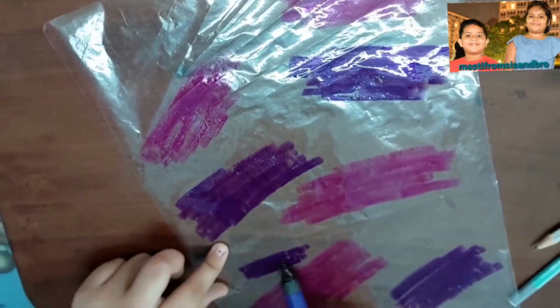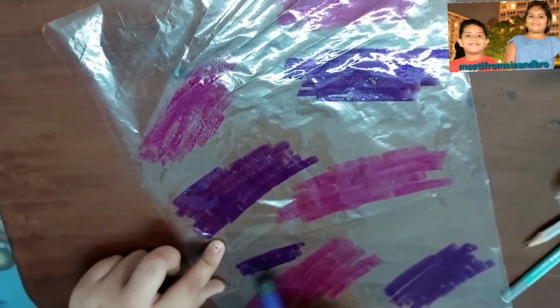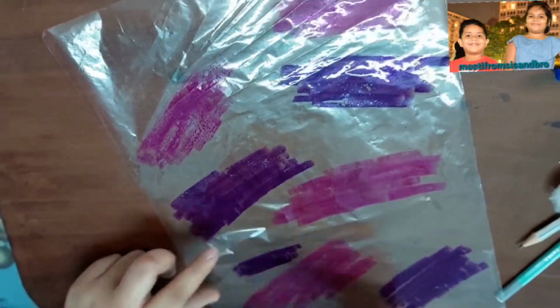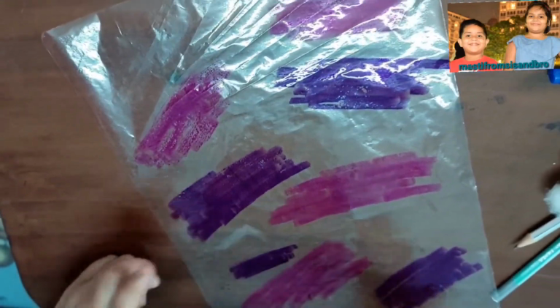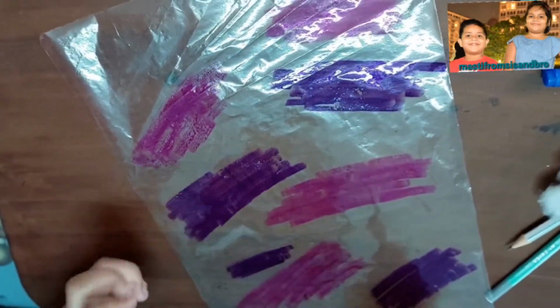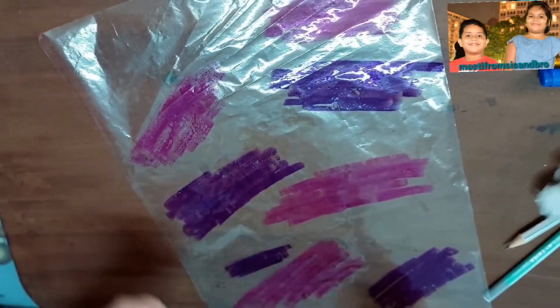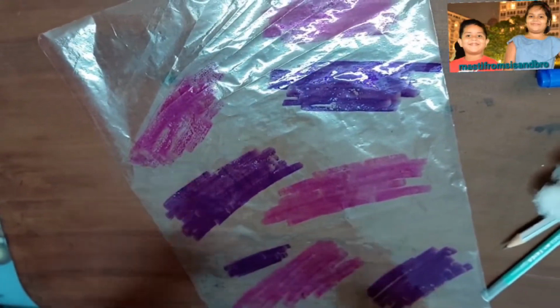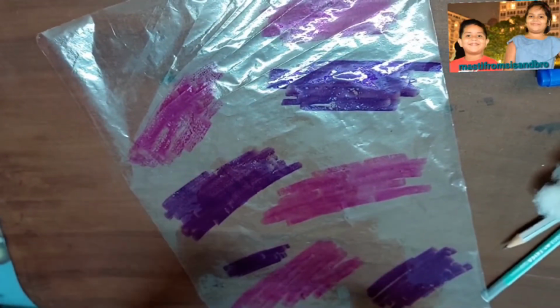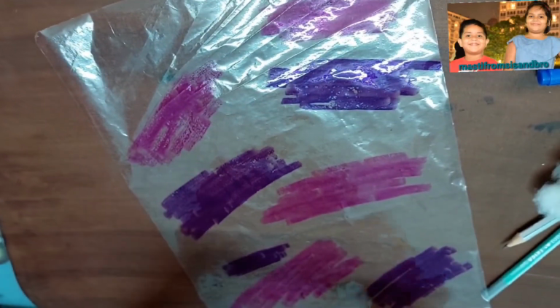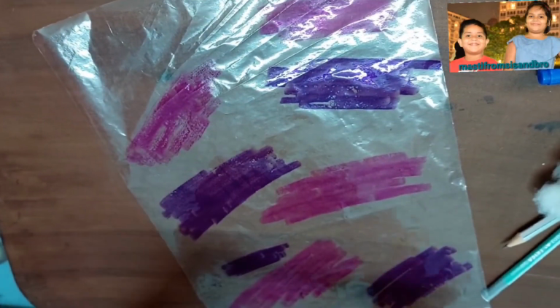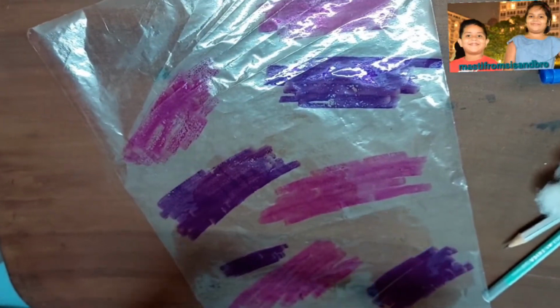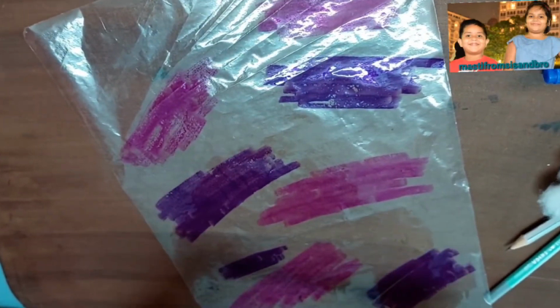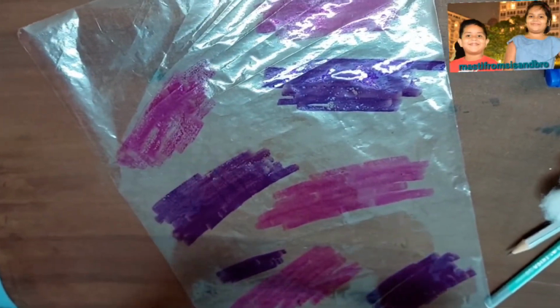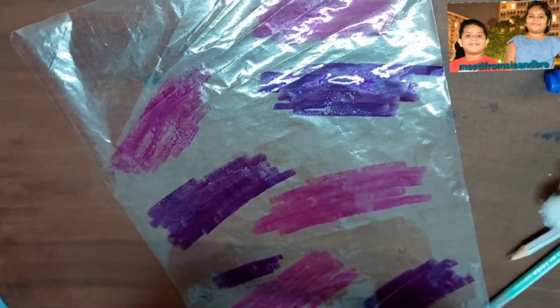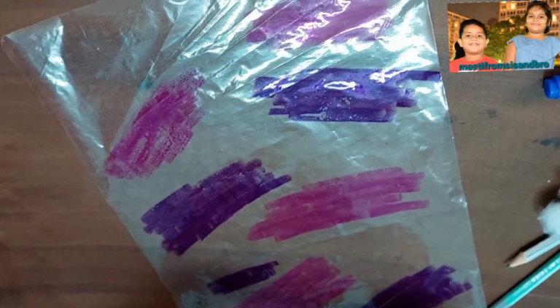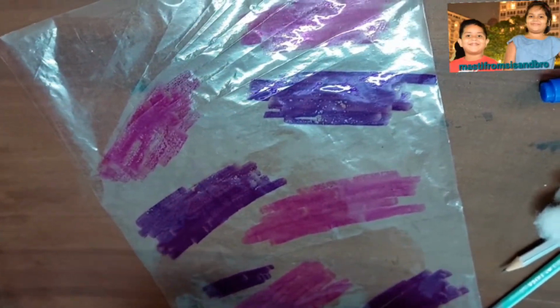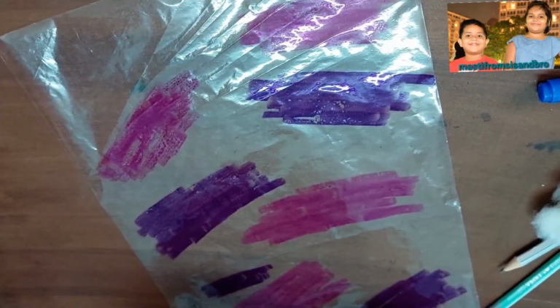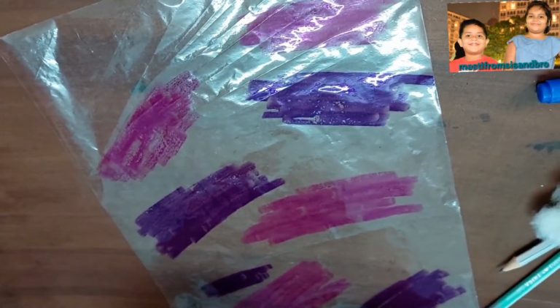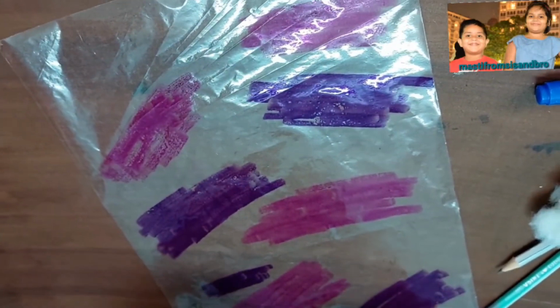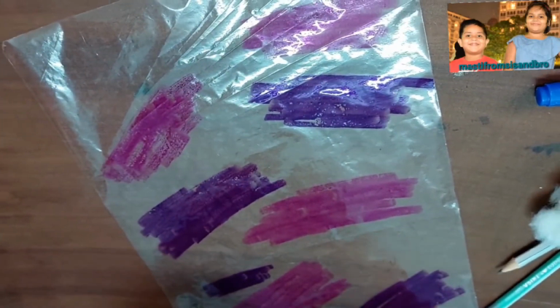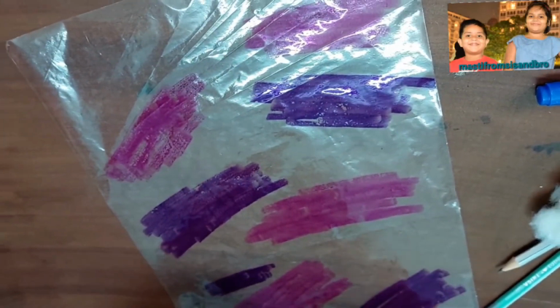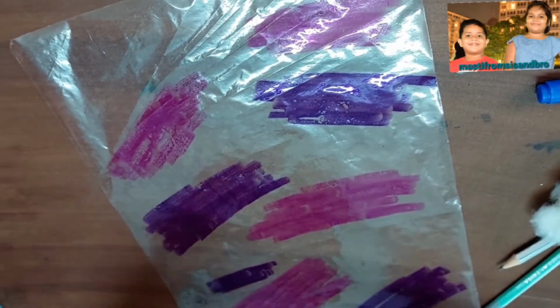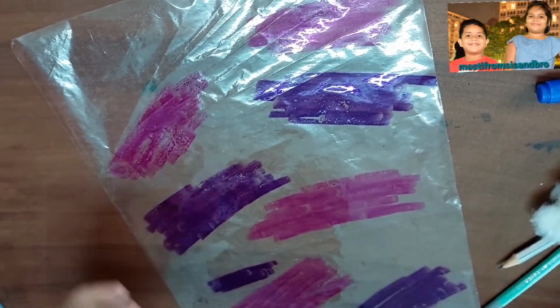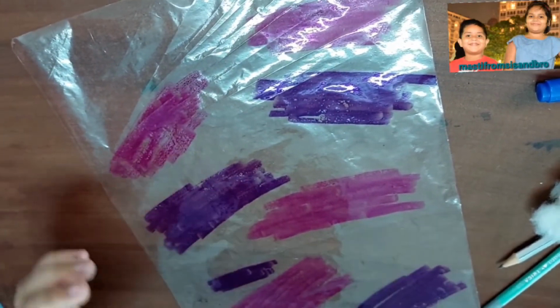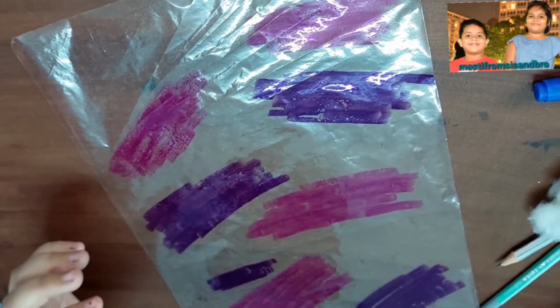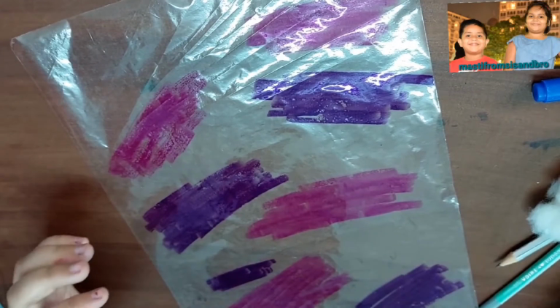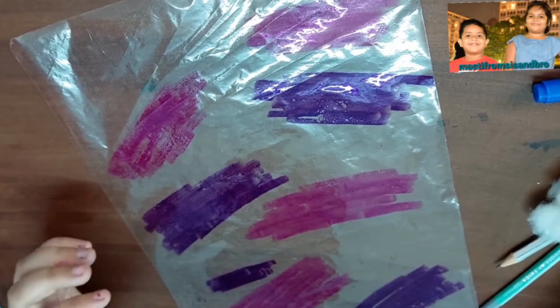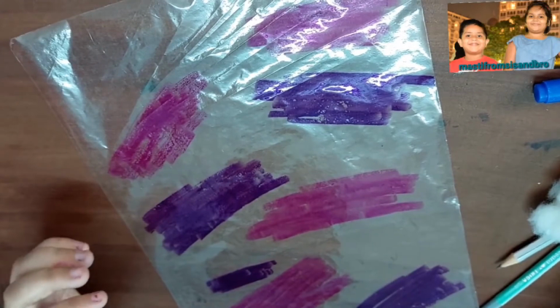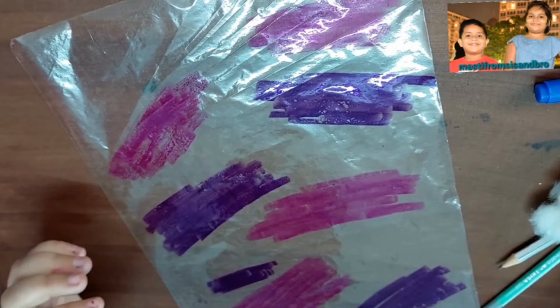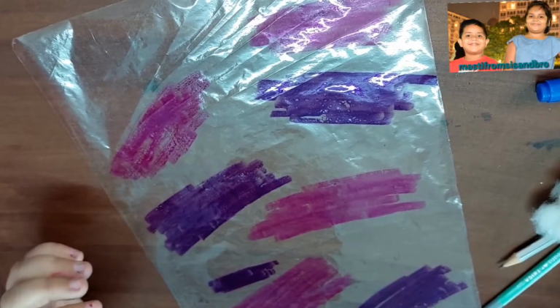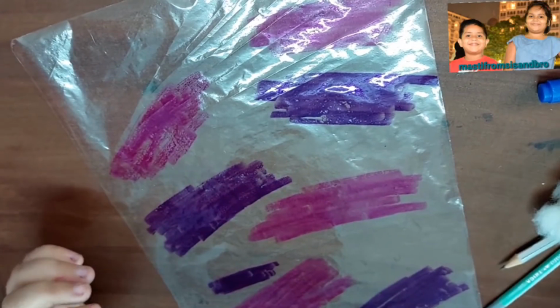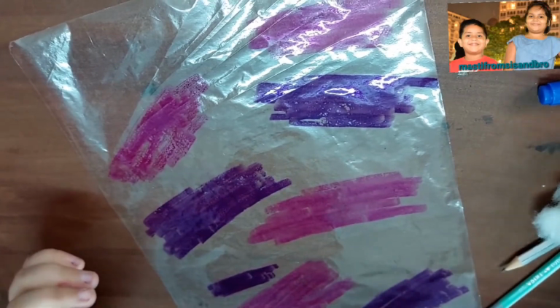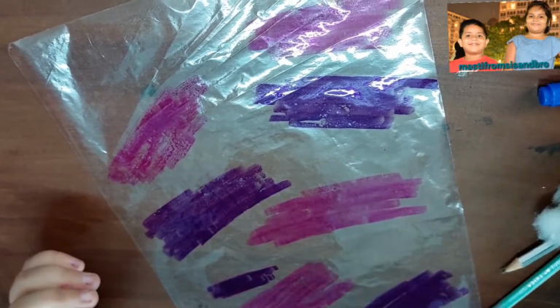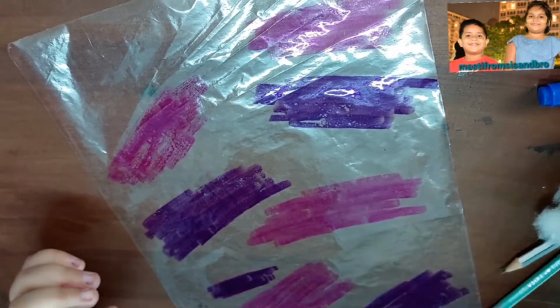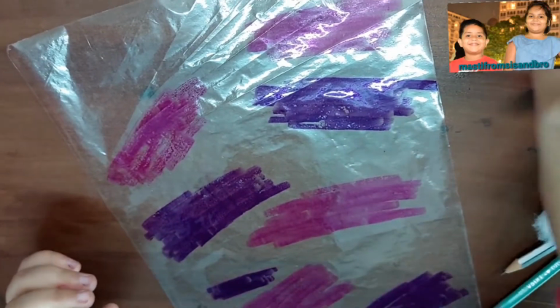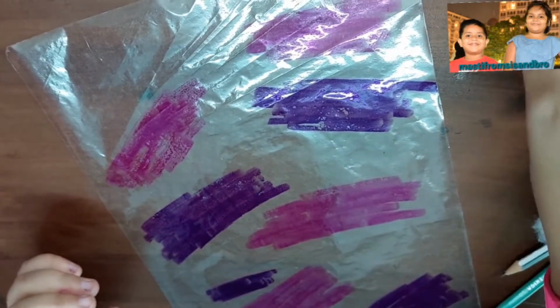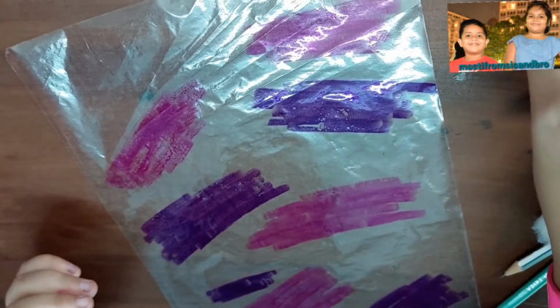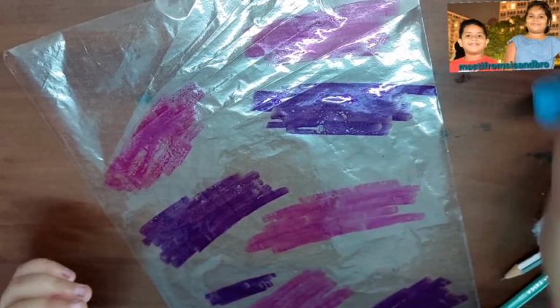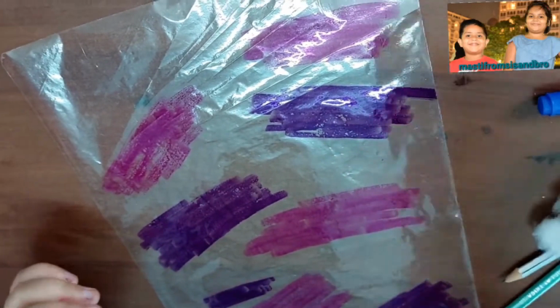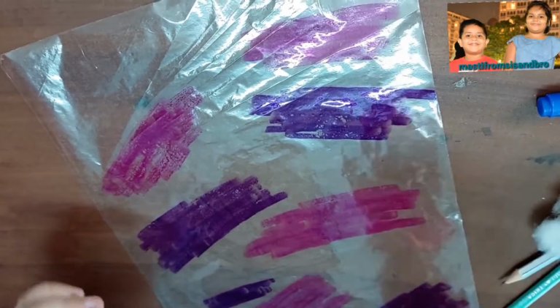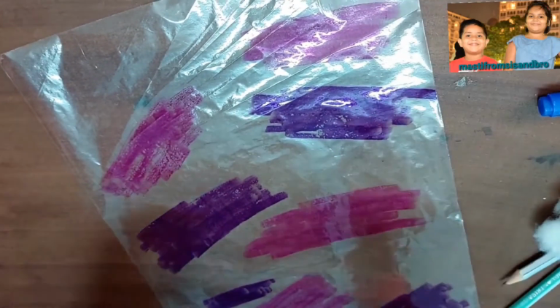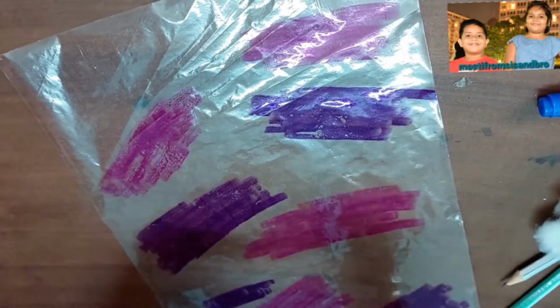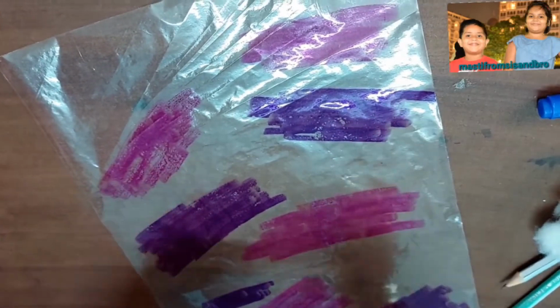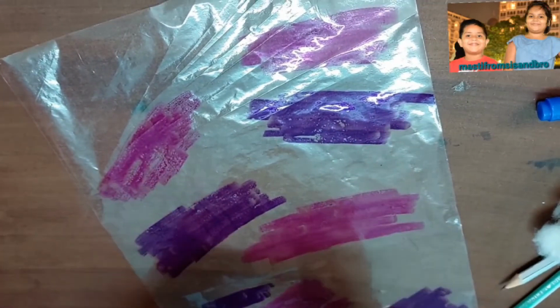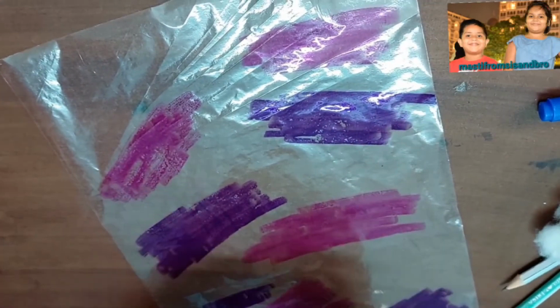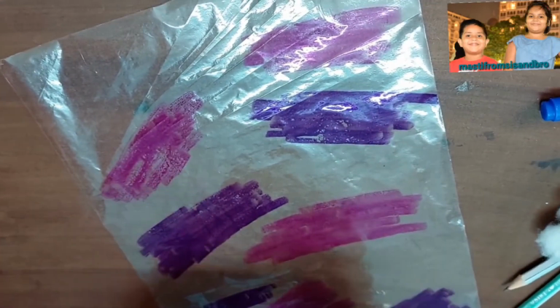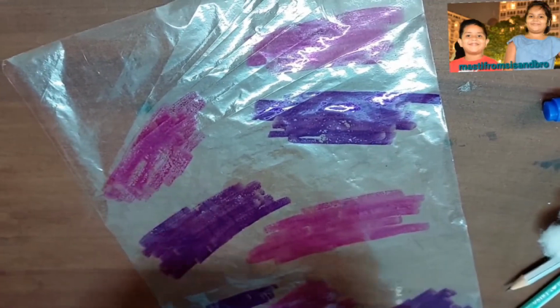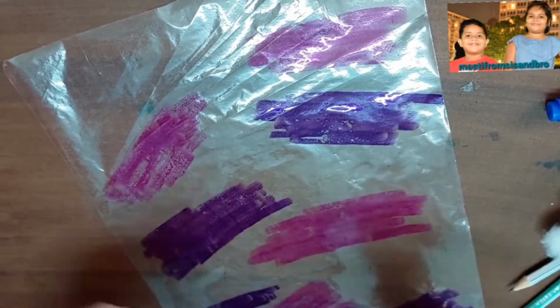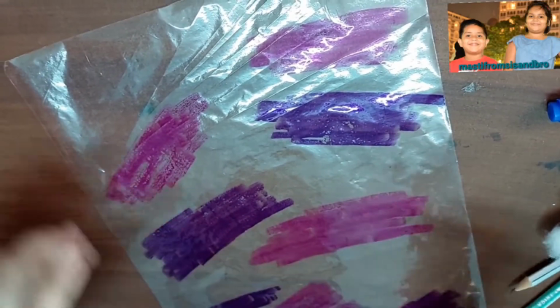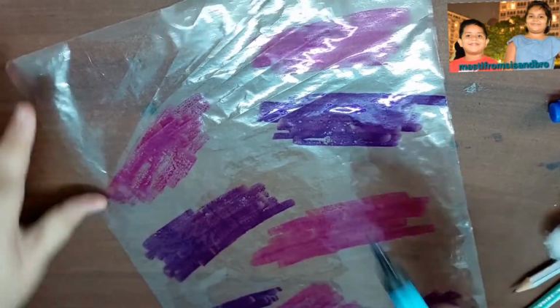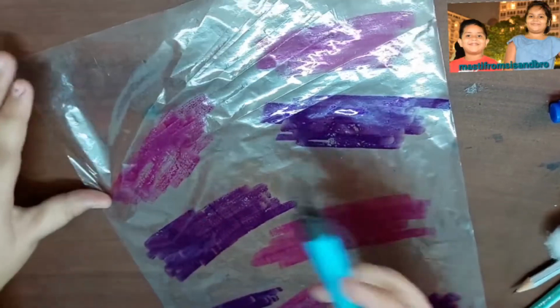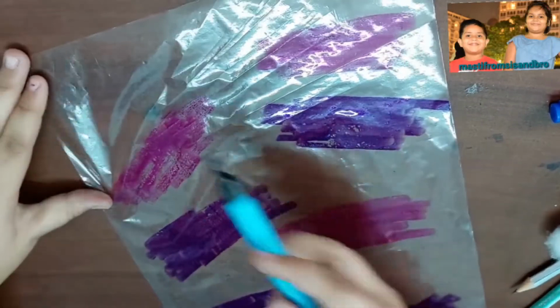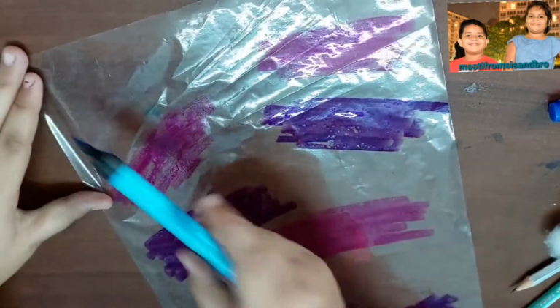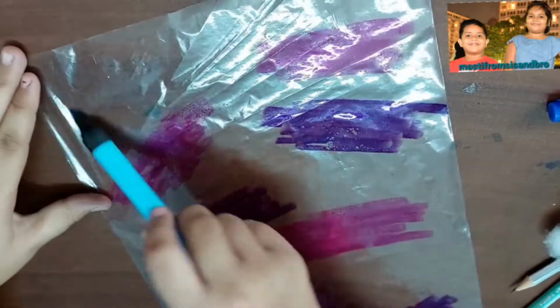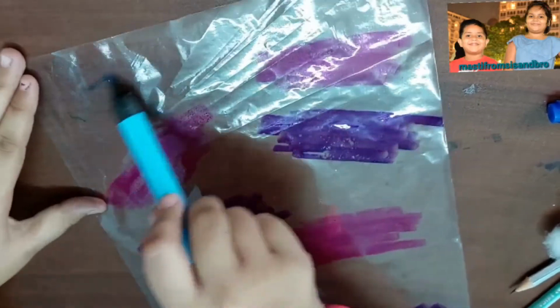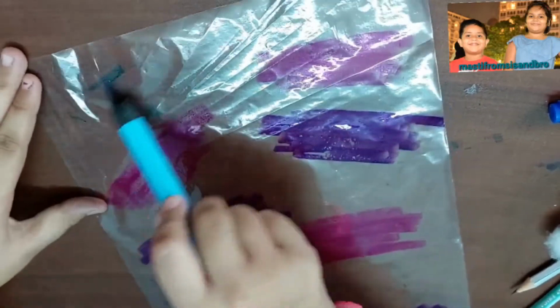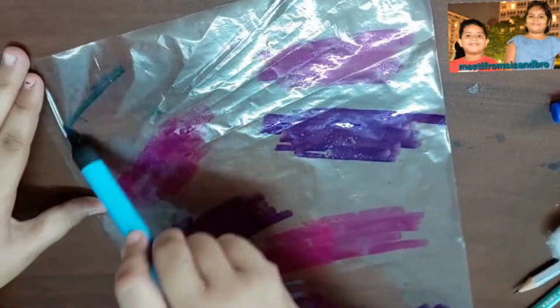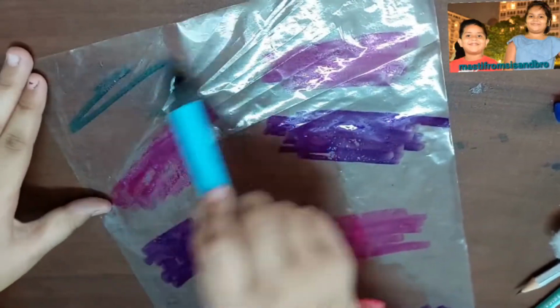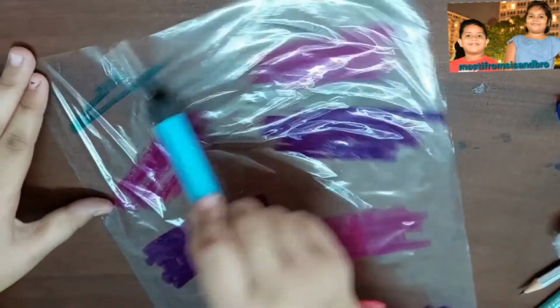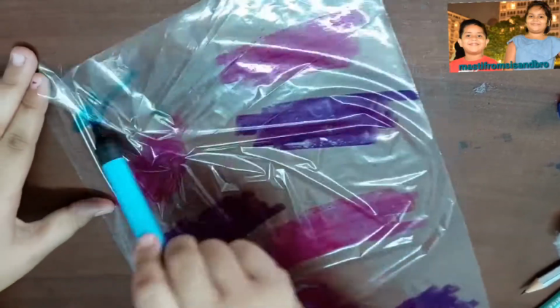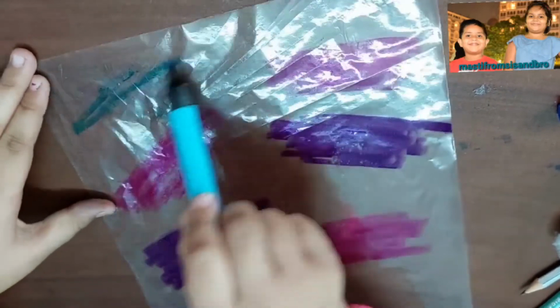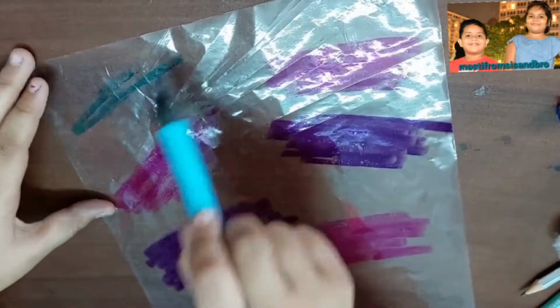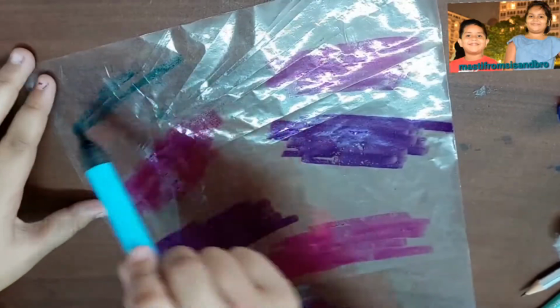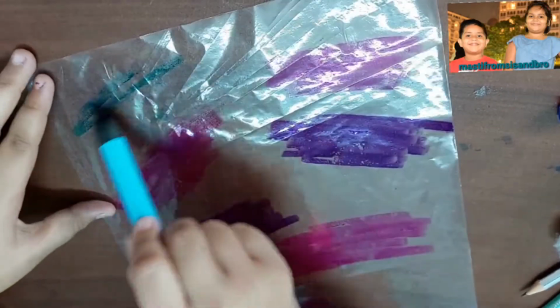So now I am closing the purple color and taking the light blue color, and now doing this side.